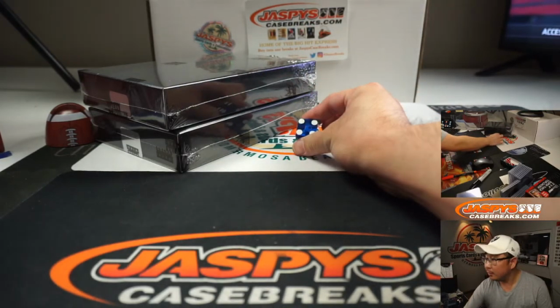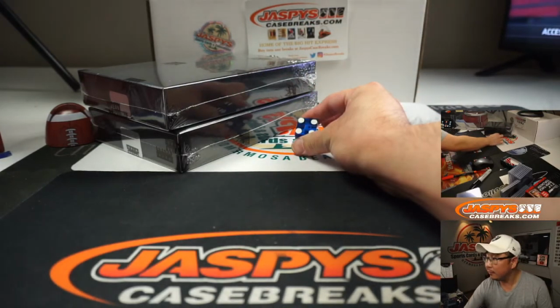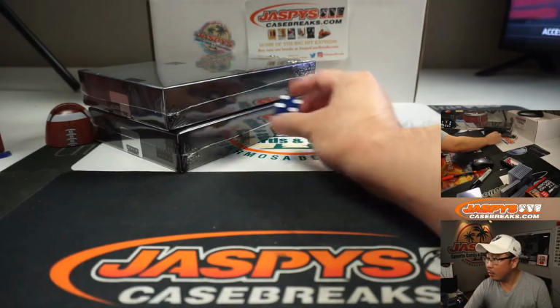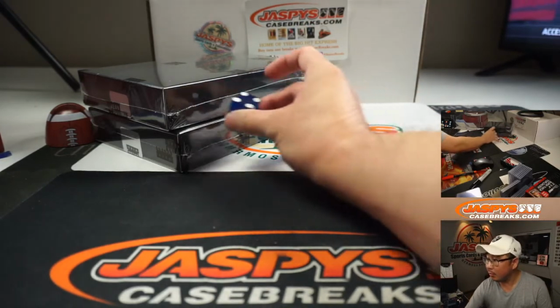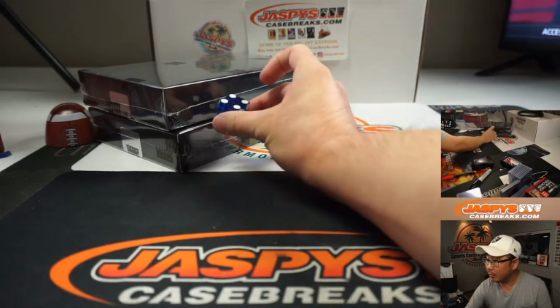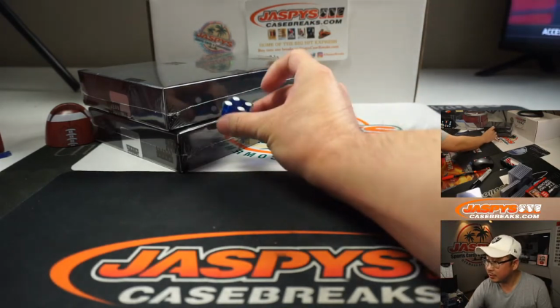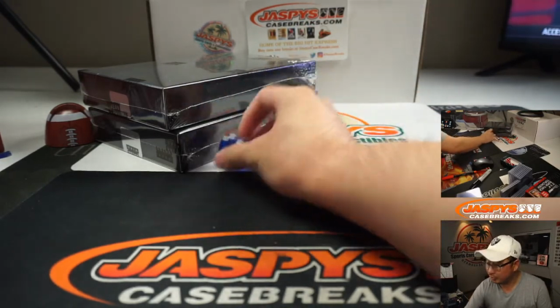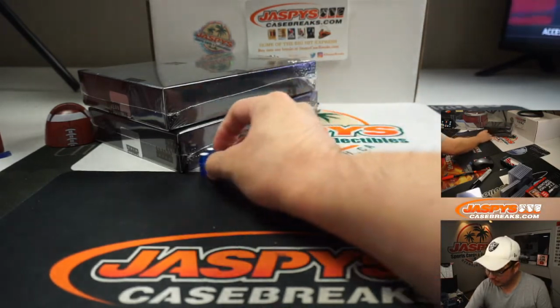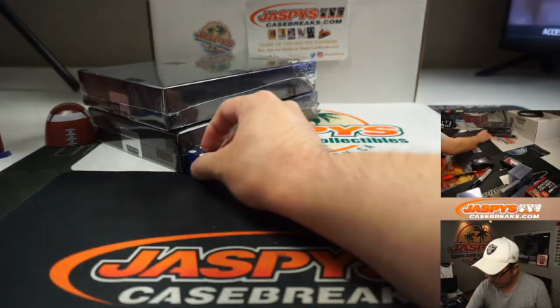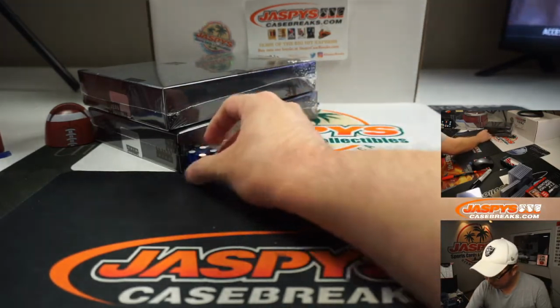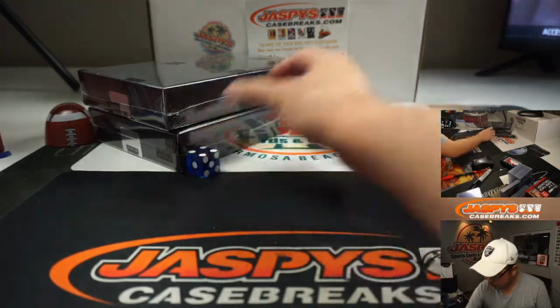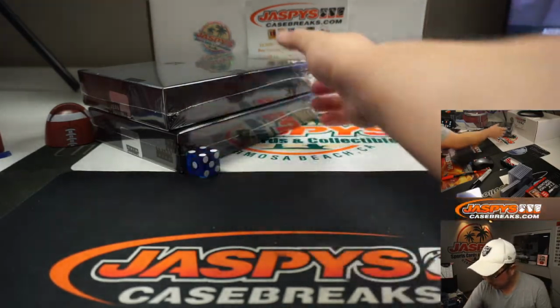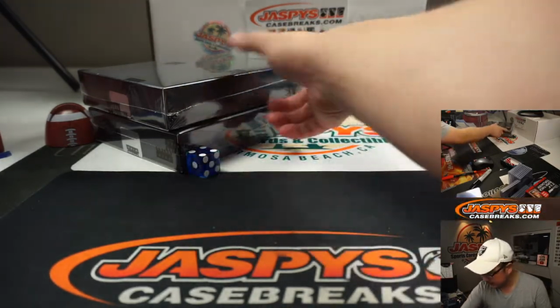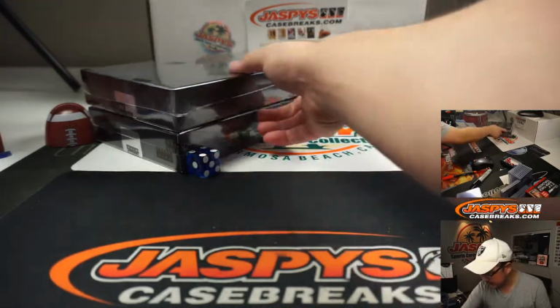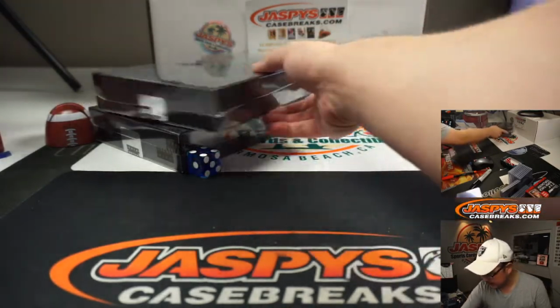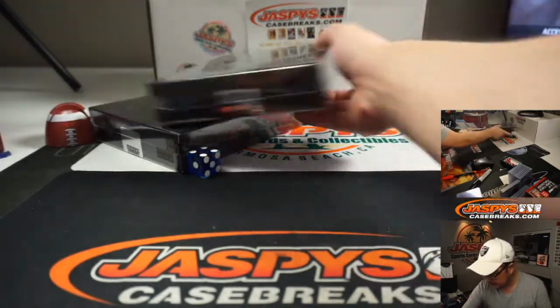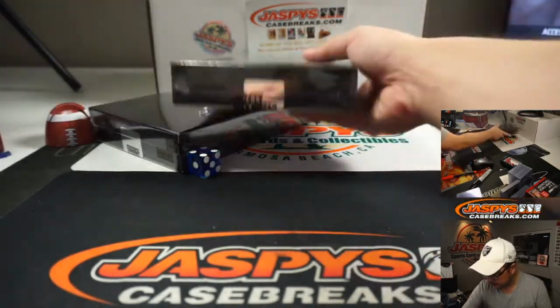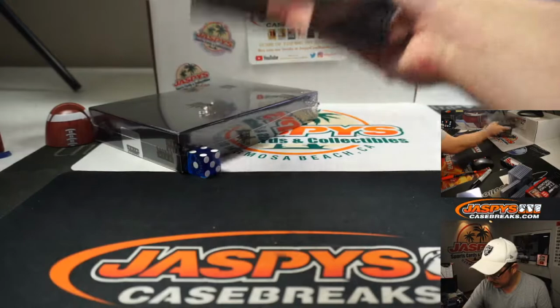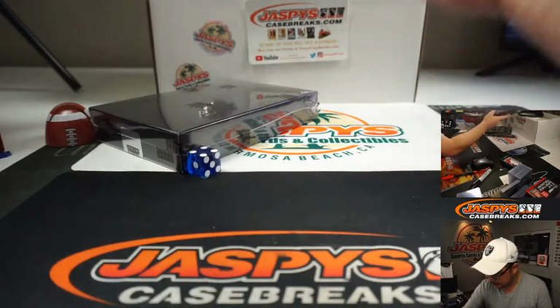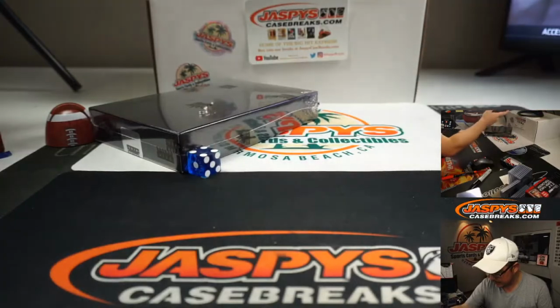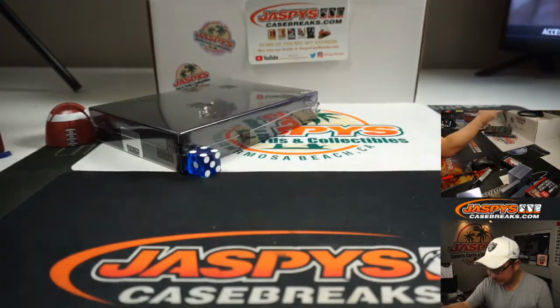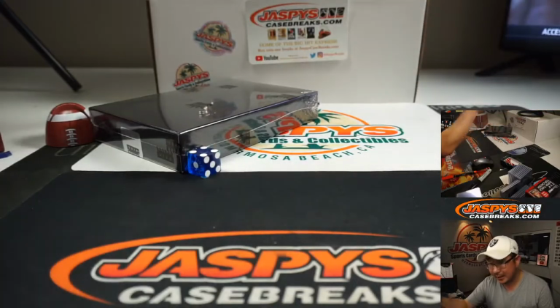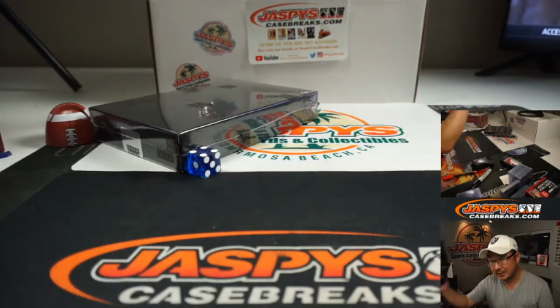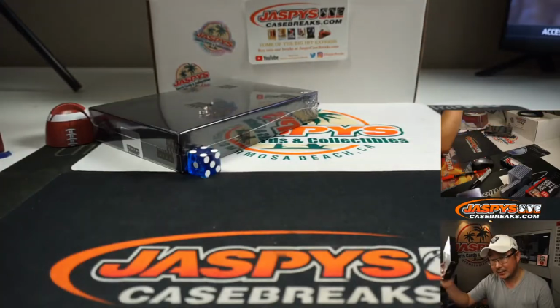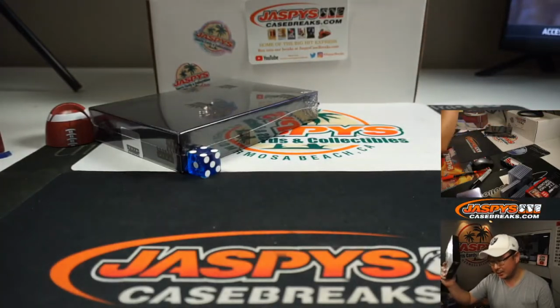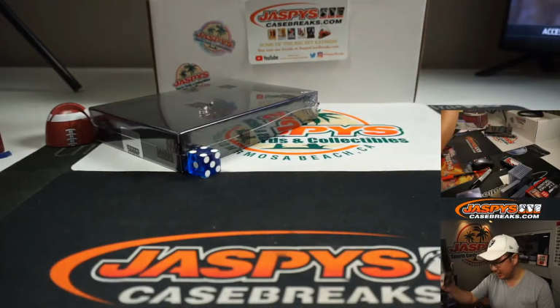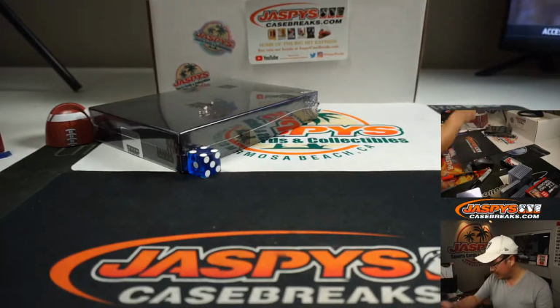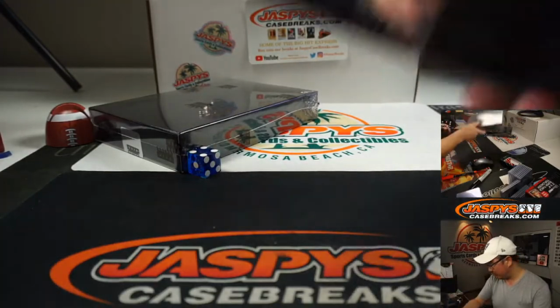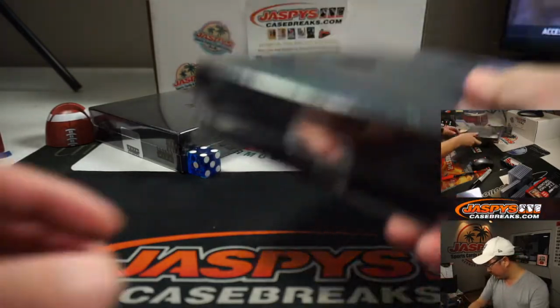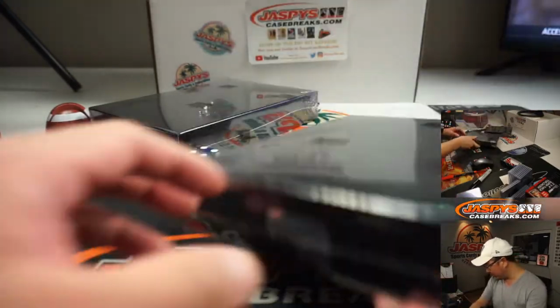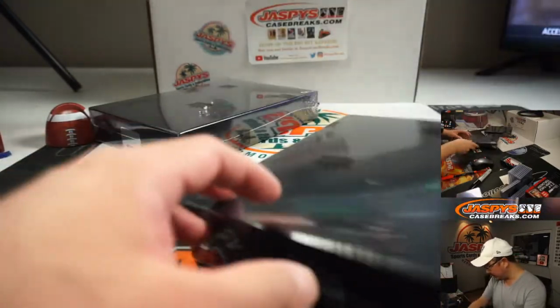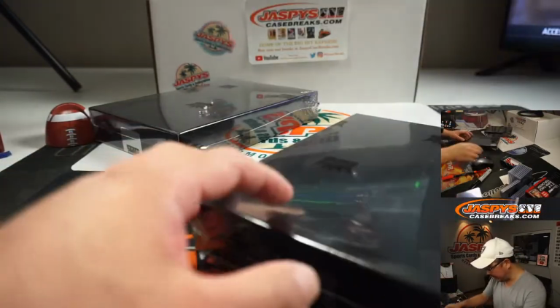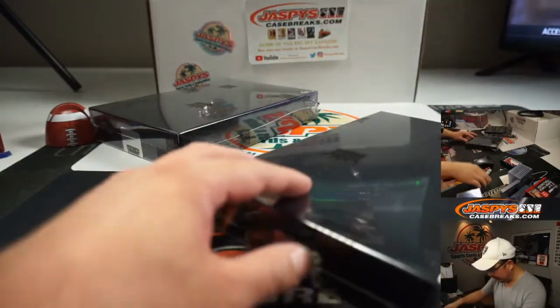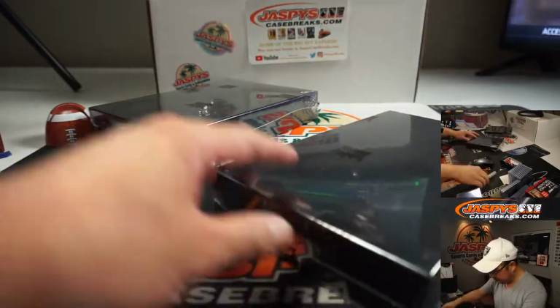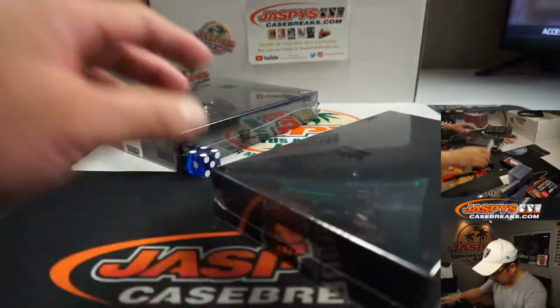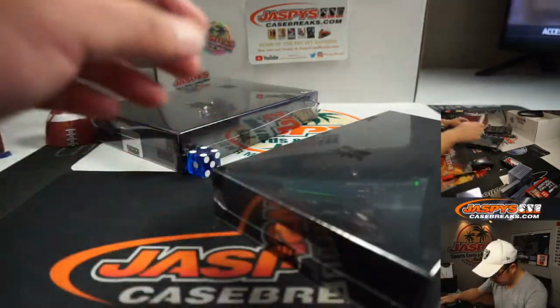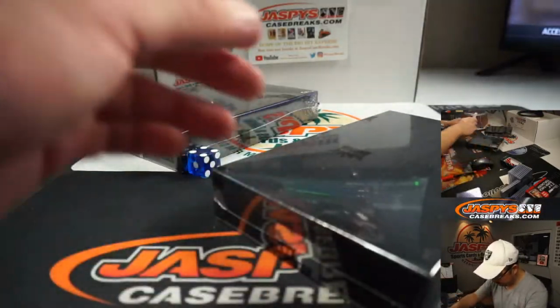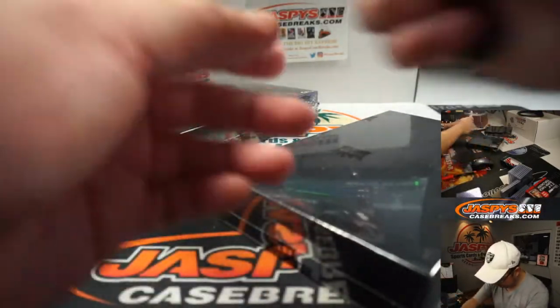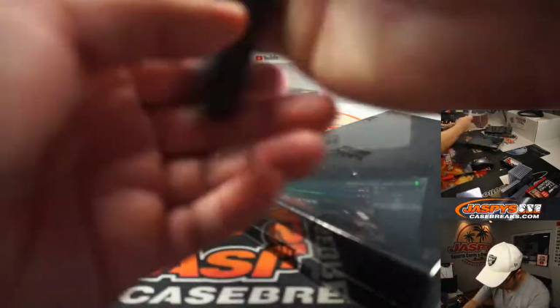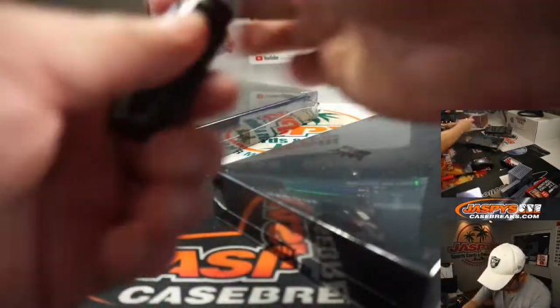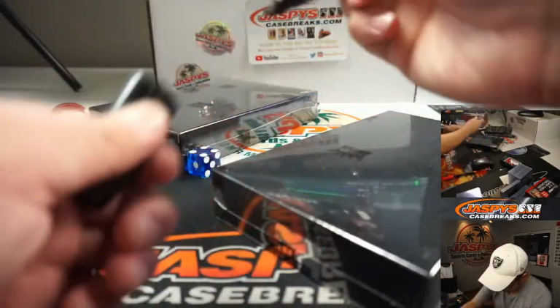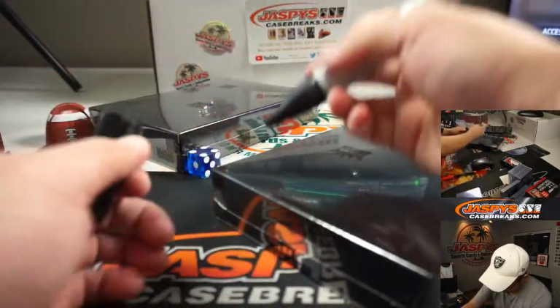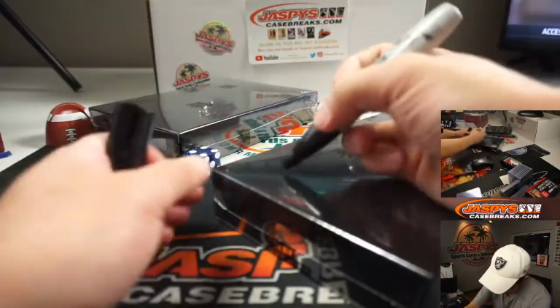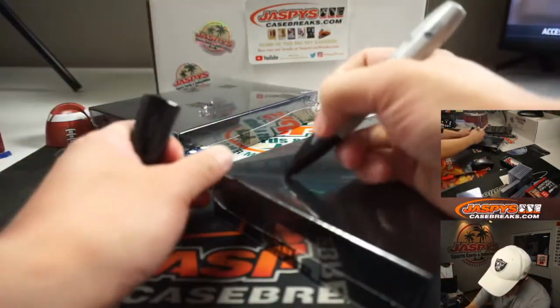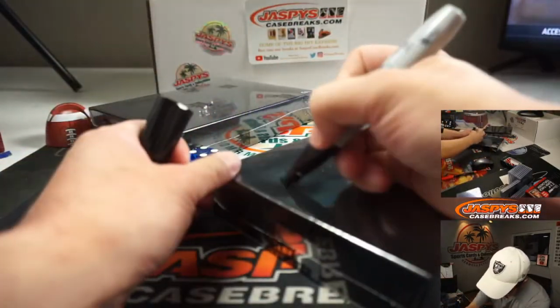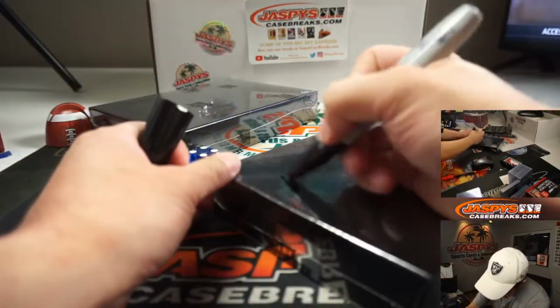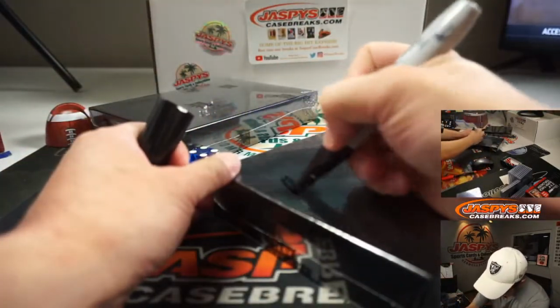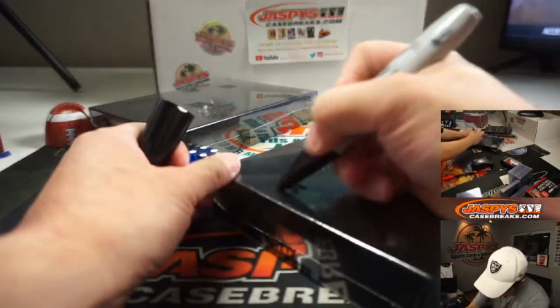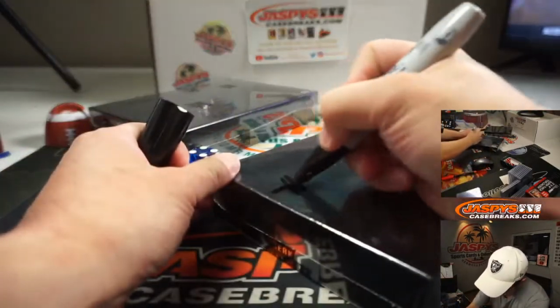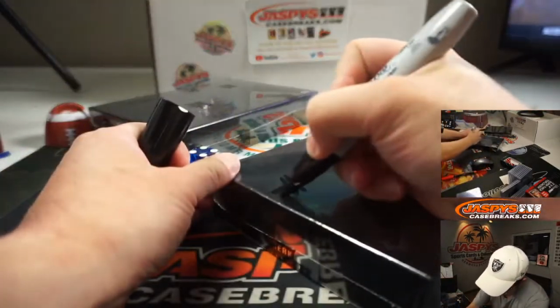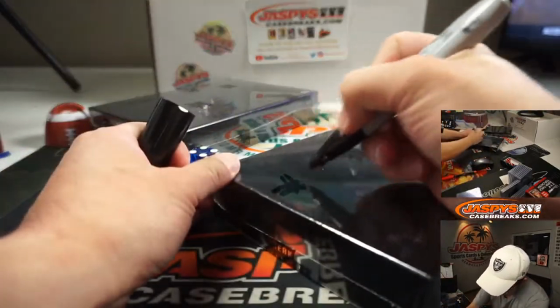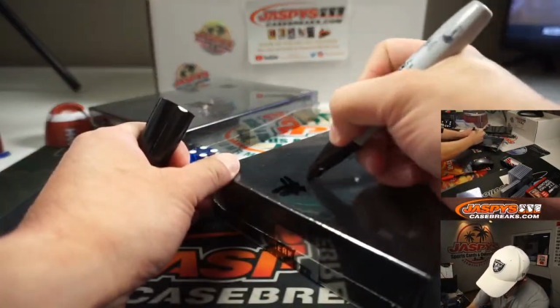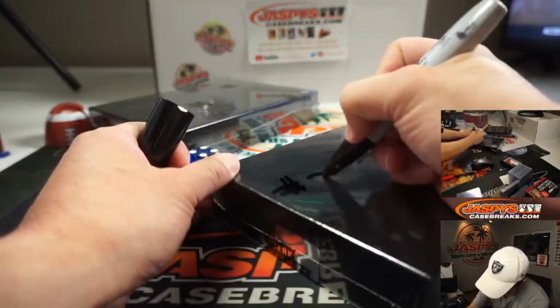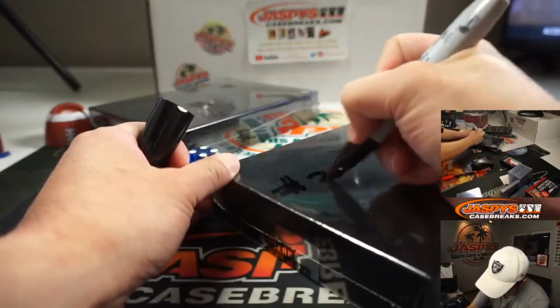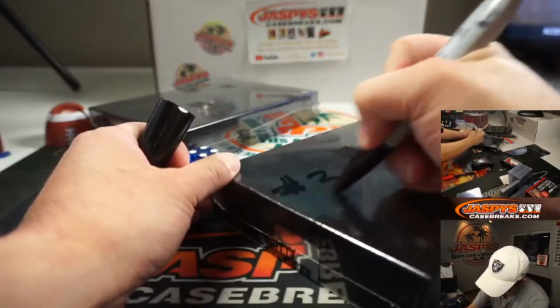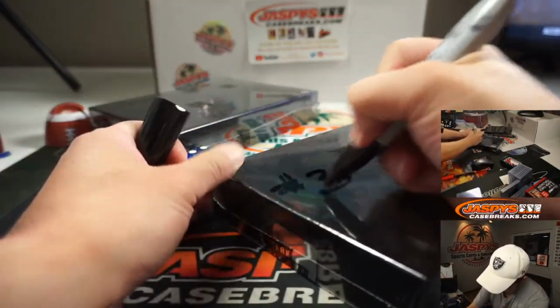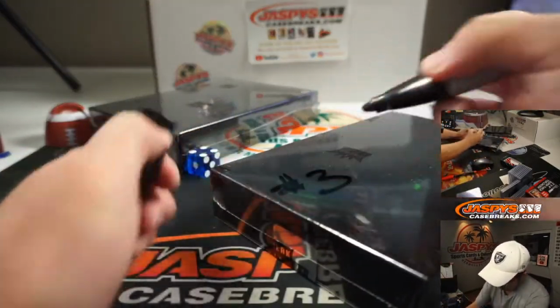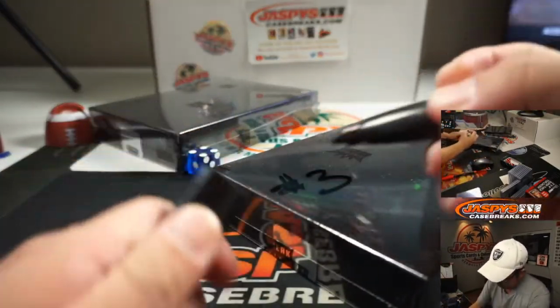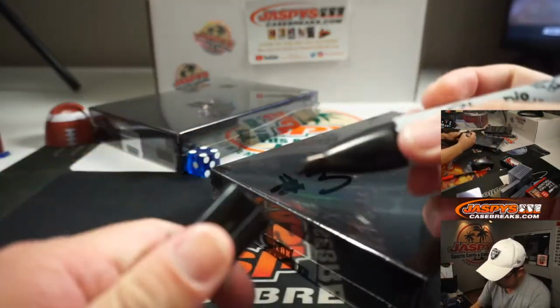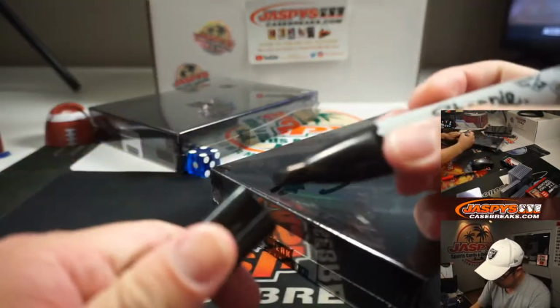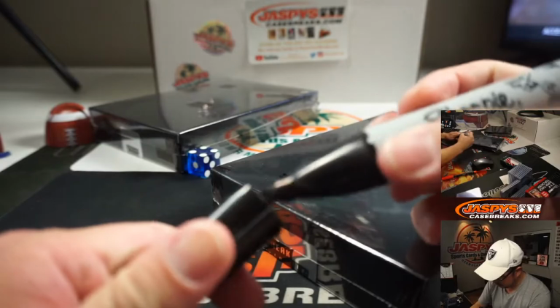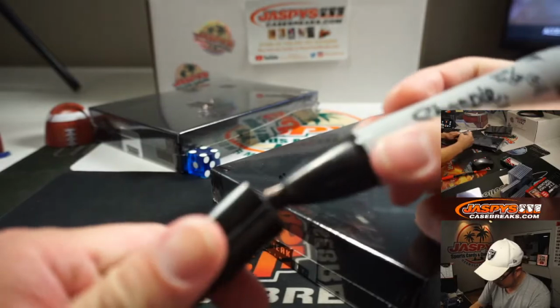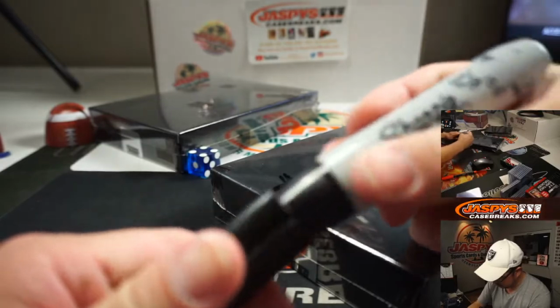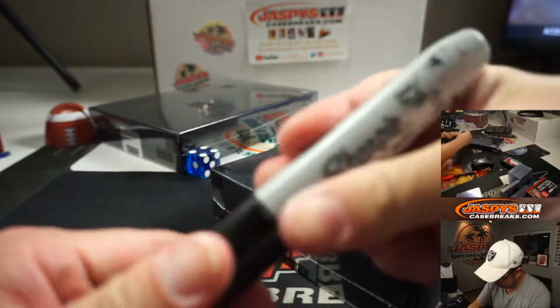Four — bottom box. This we will save for break number three.